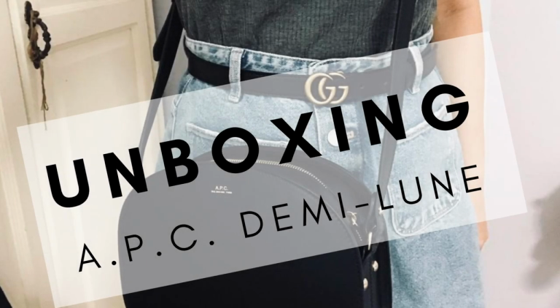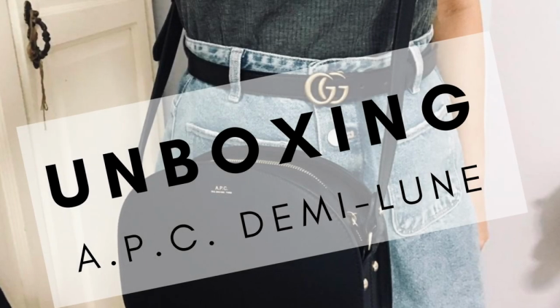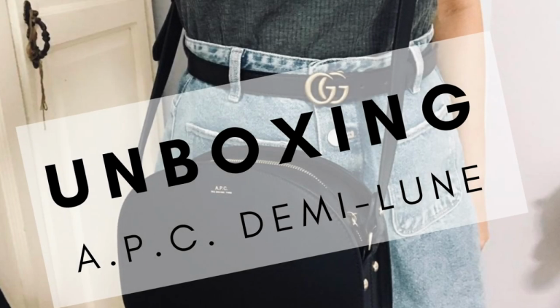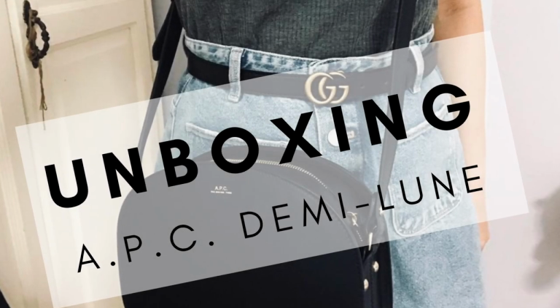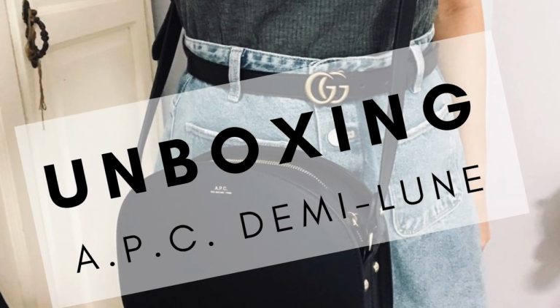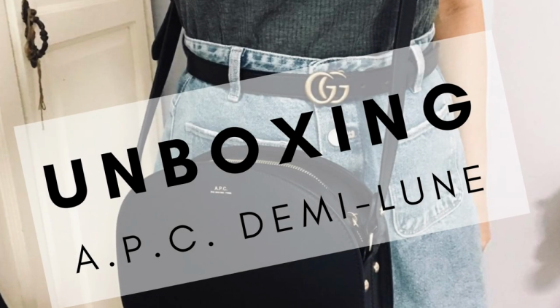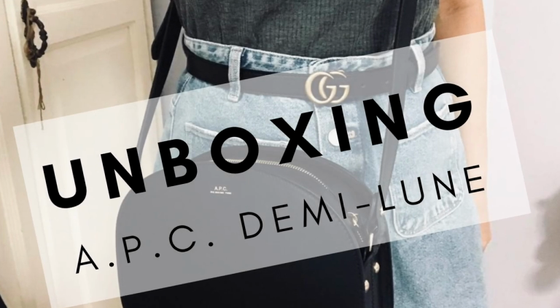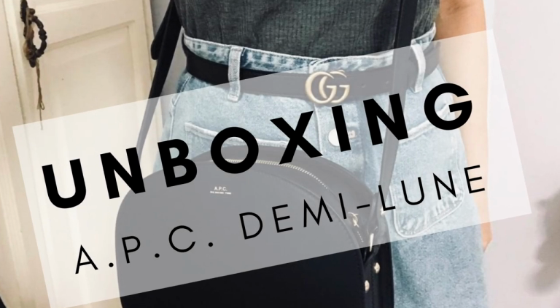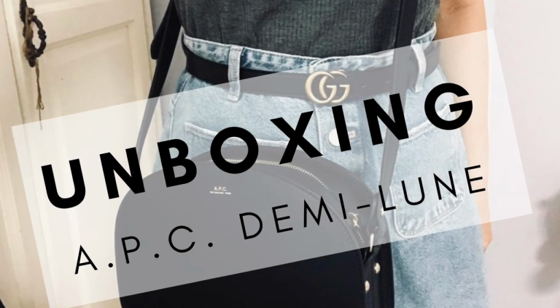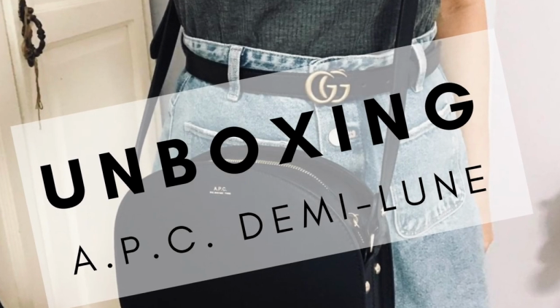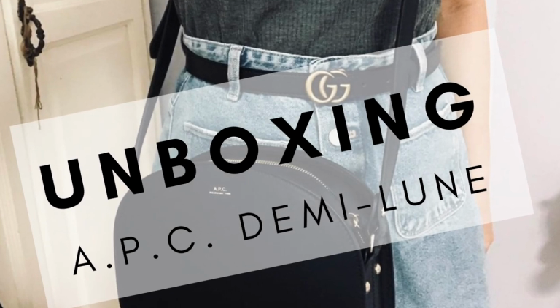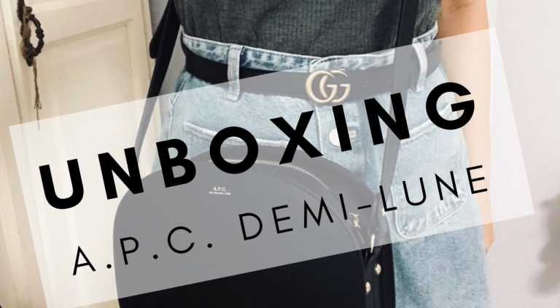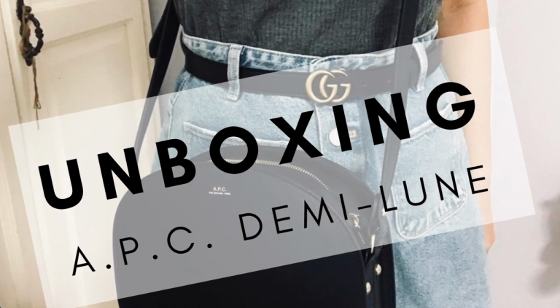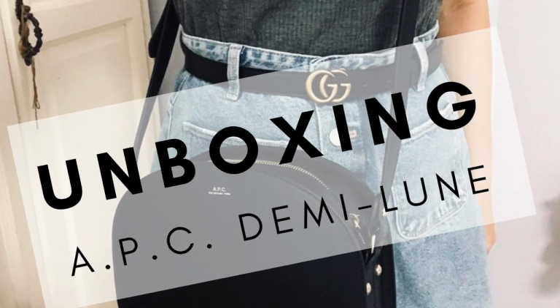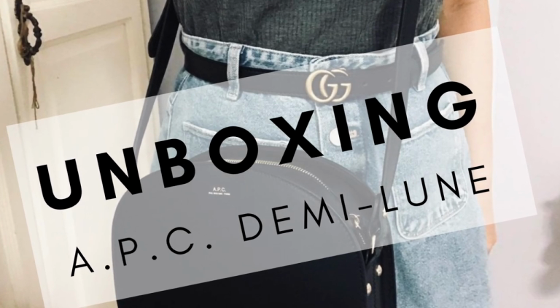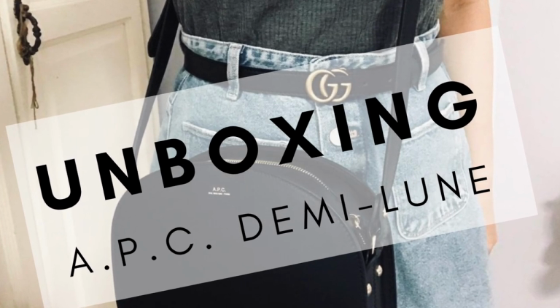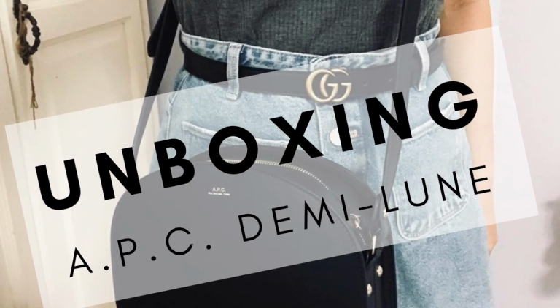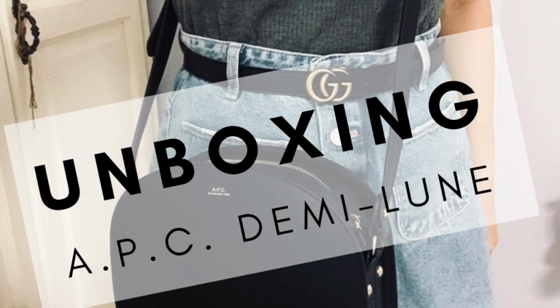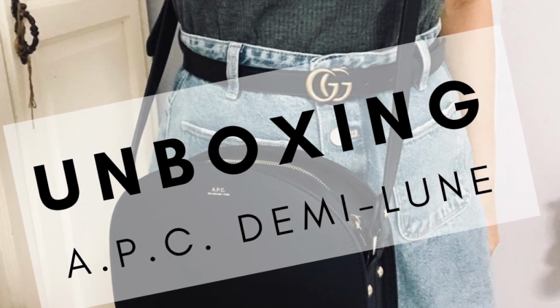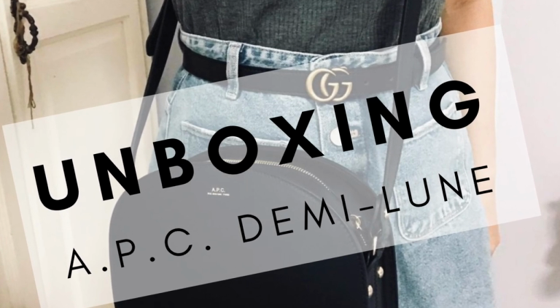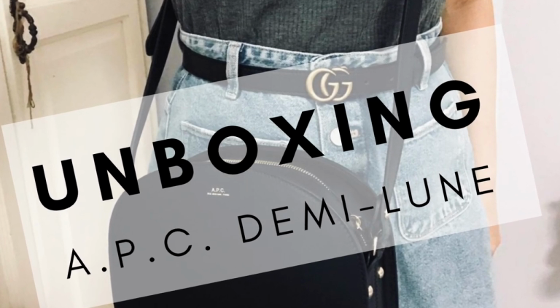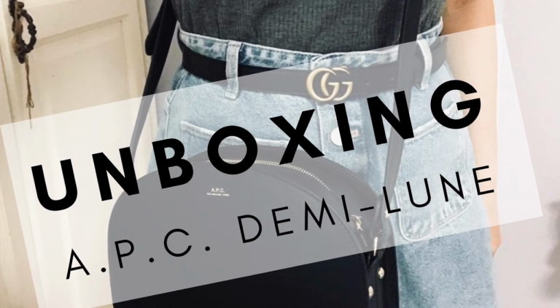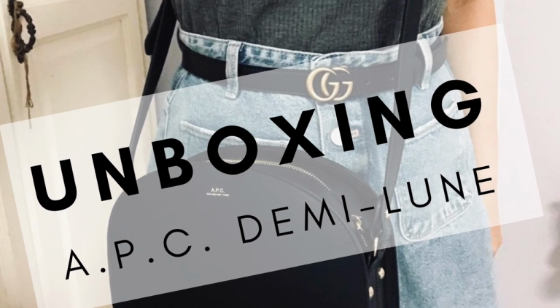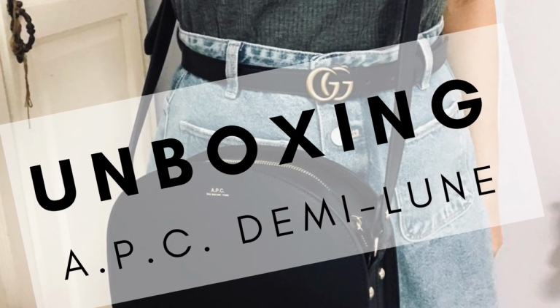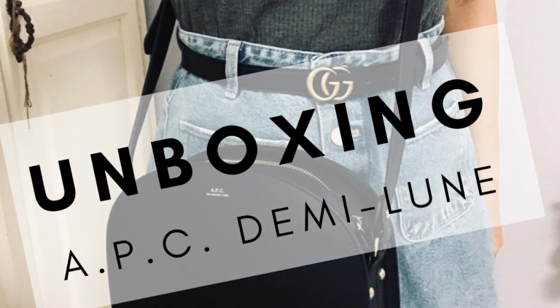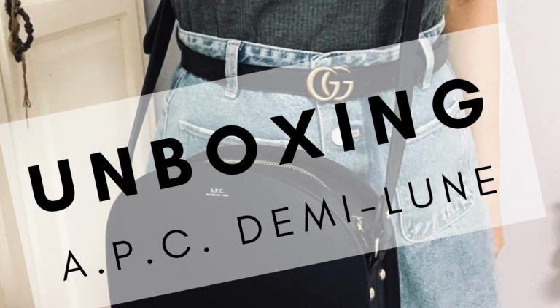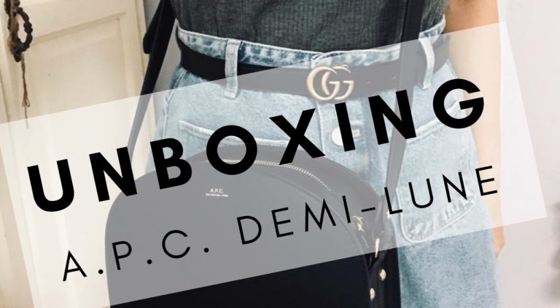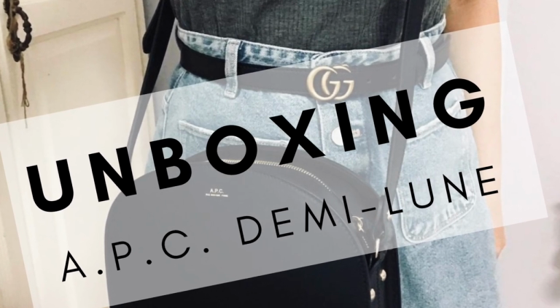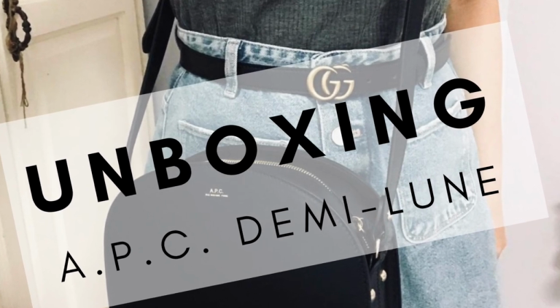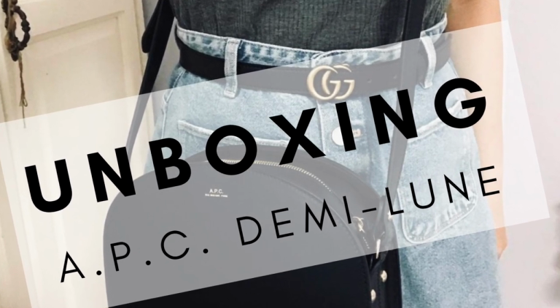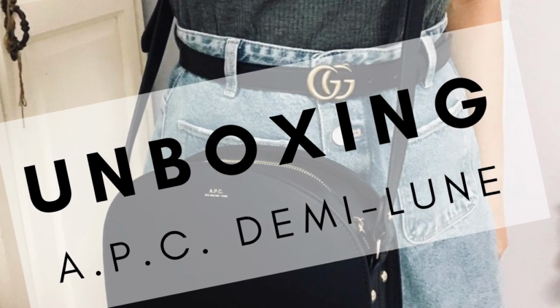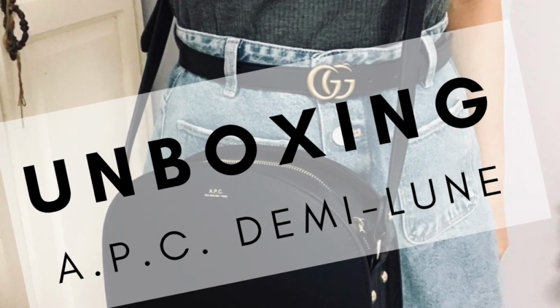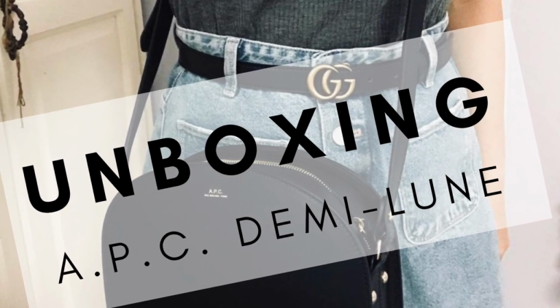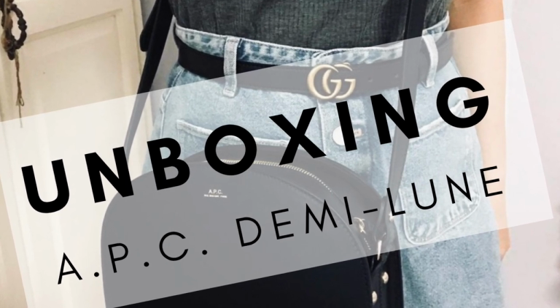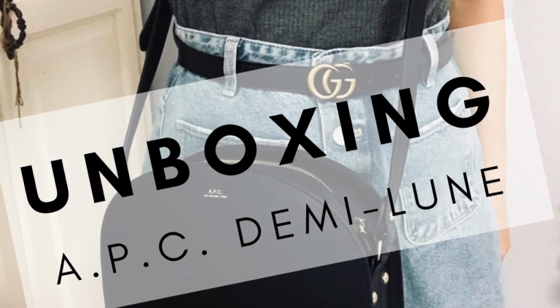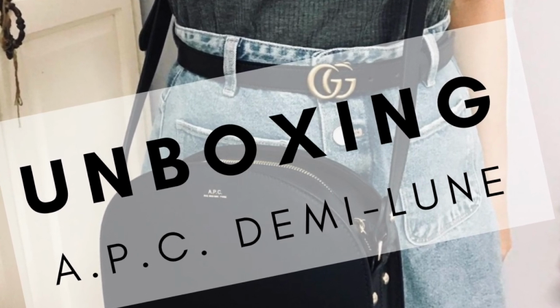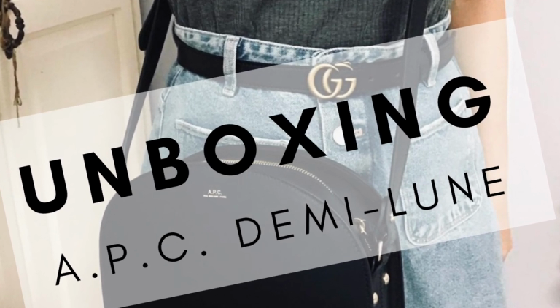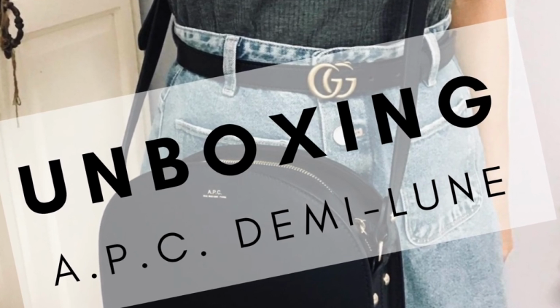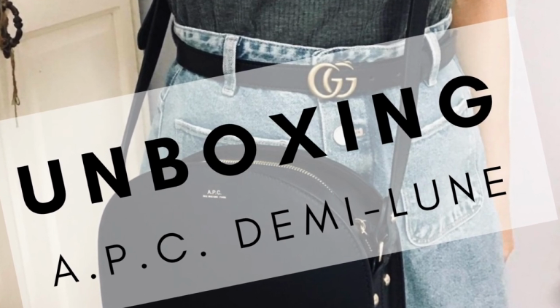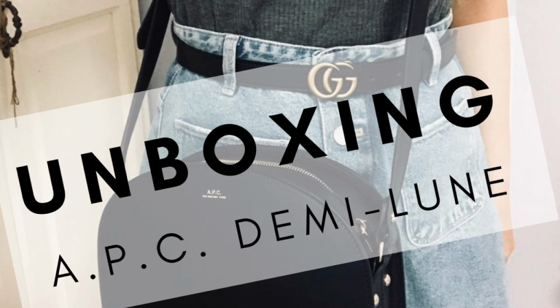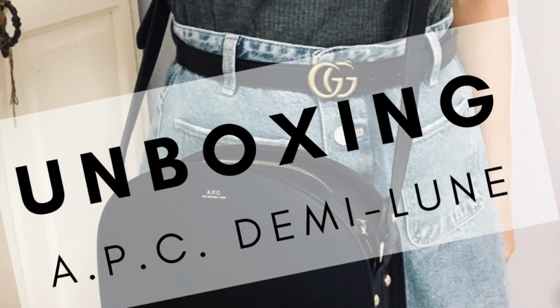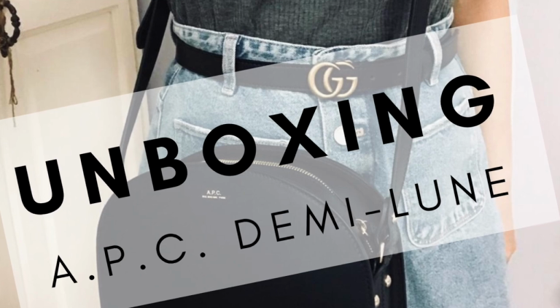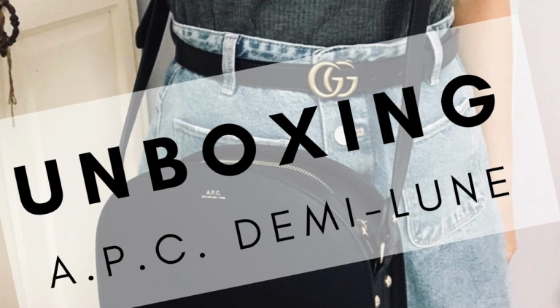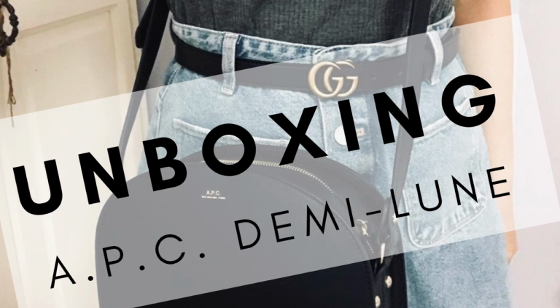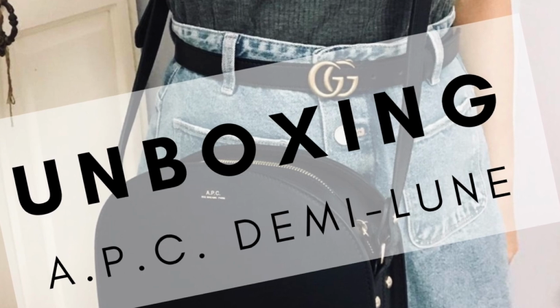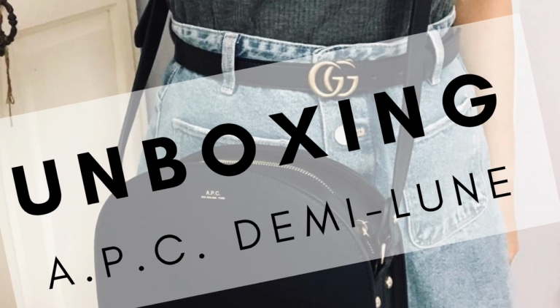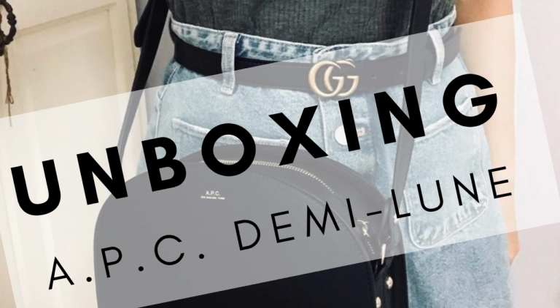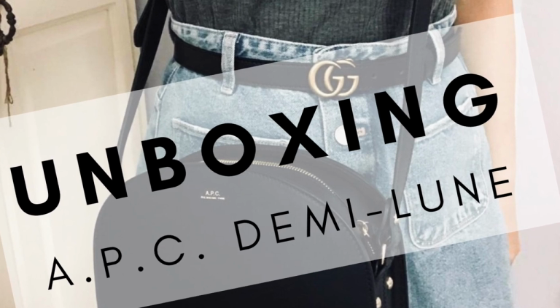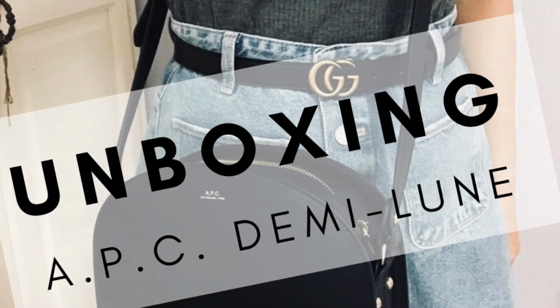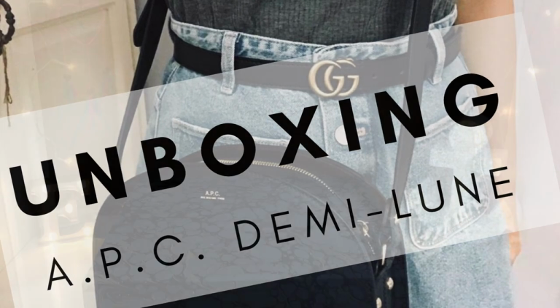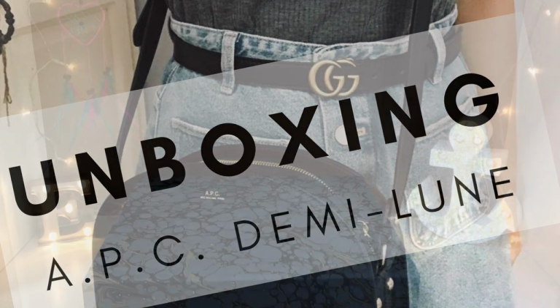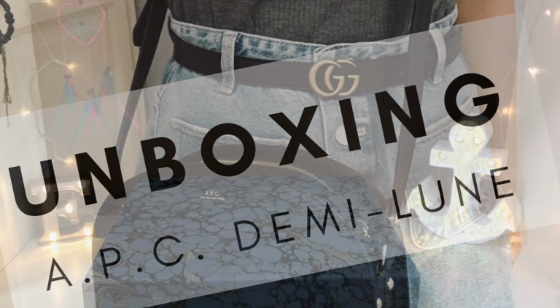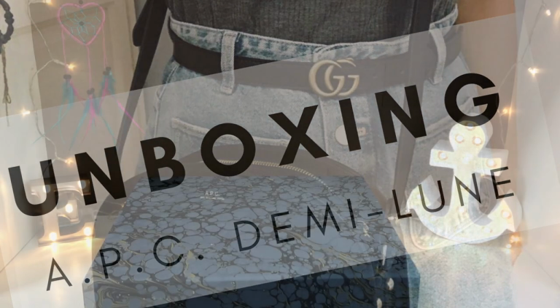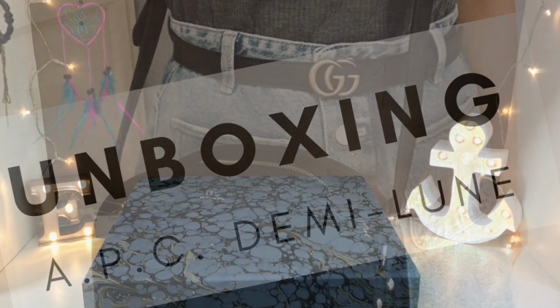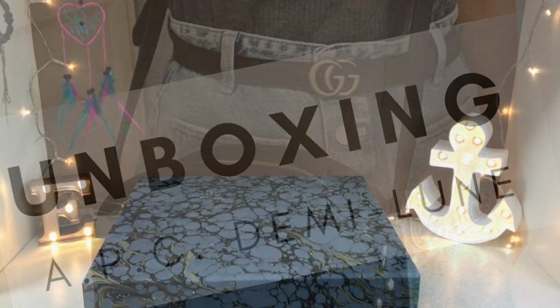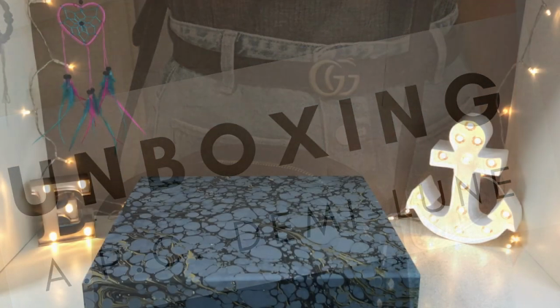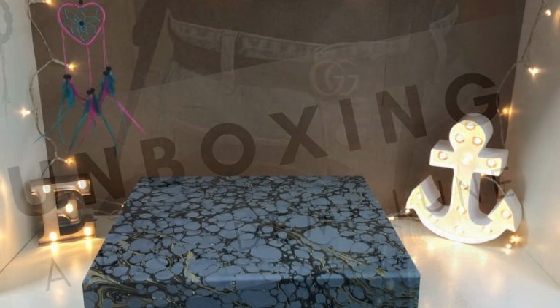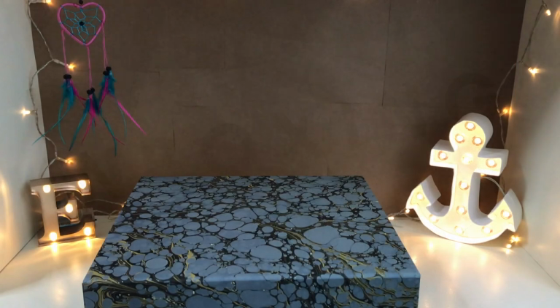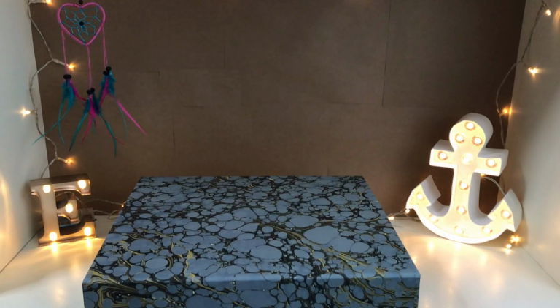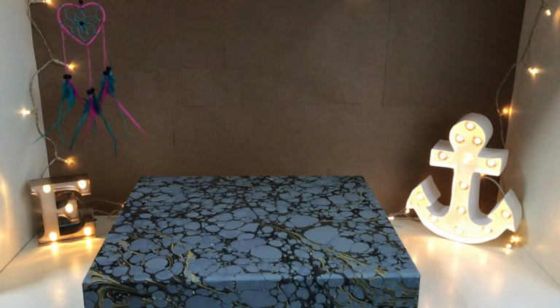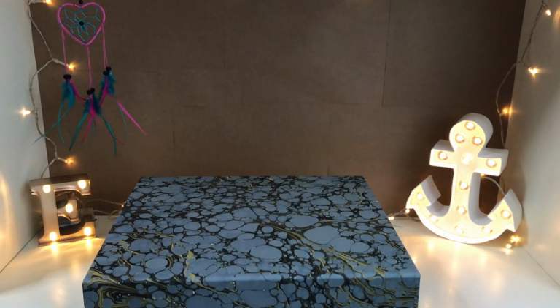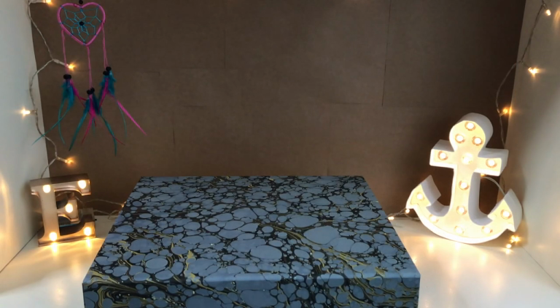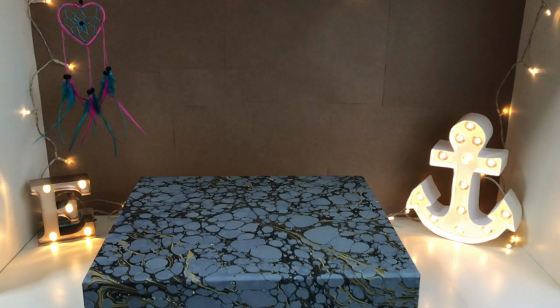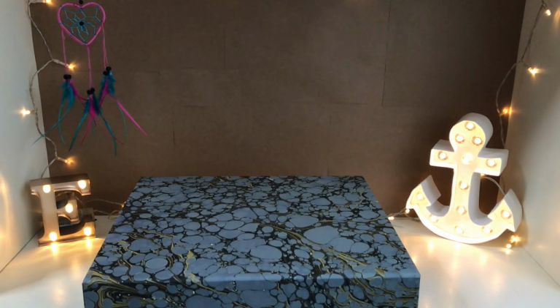Hey guys, I'm back with another unboxing and this time it's of the APC Demi Lune or Half Moon bag.